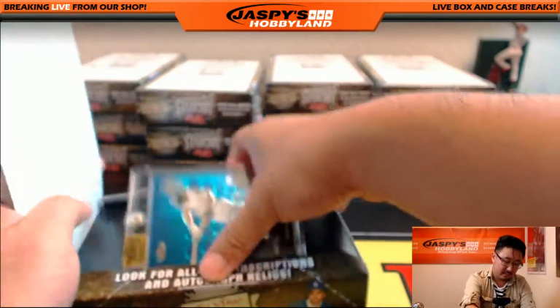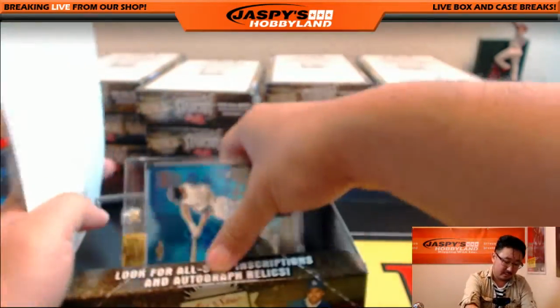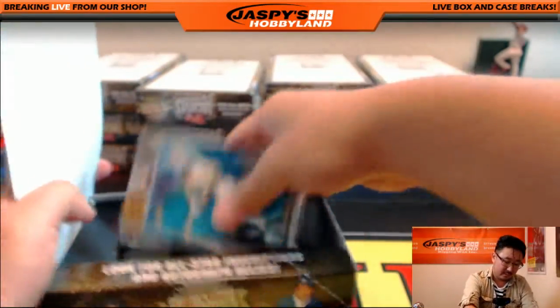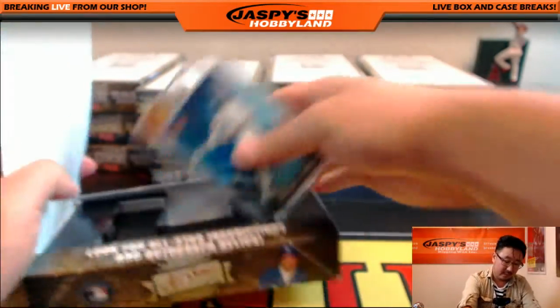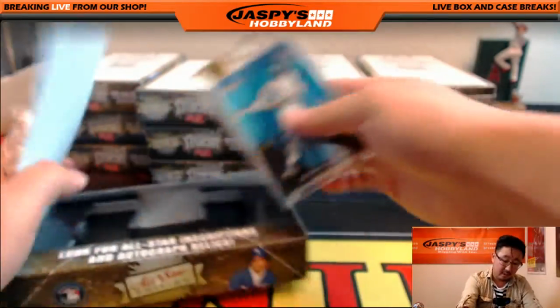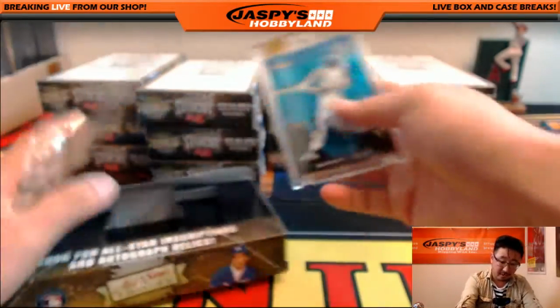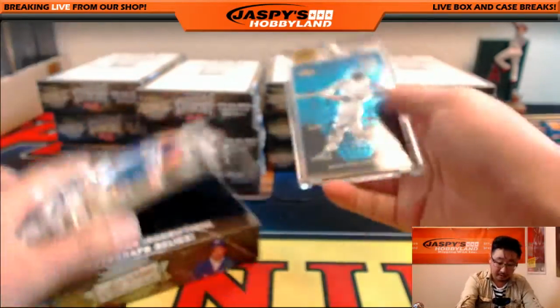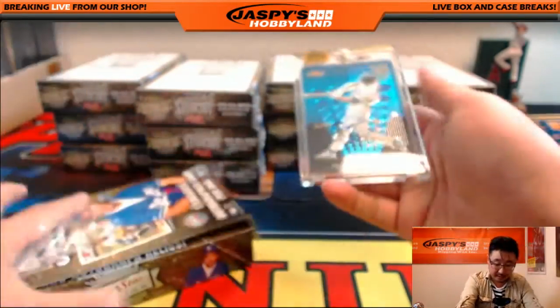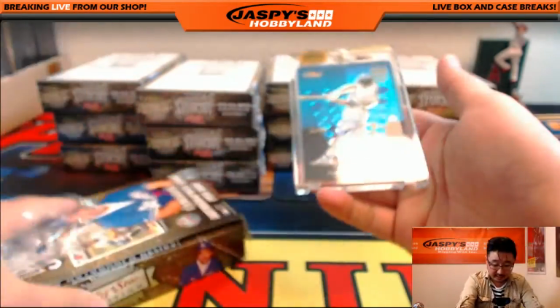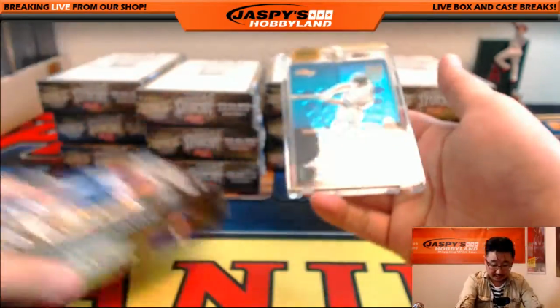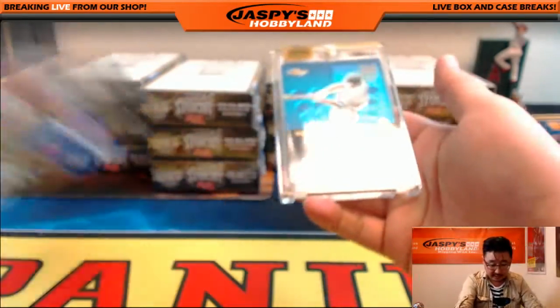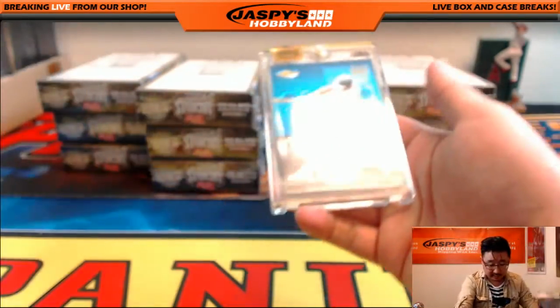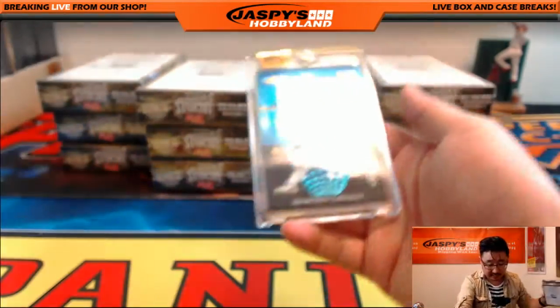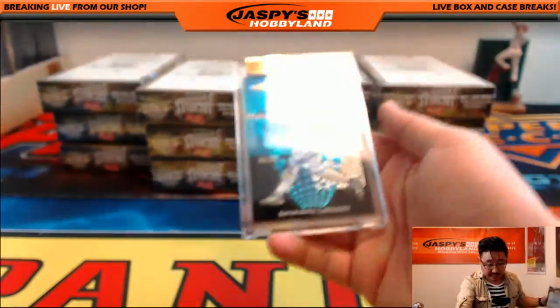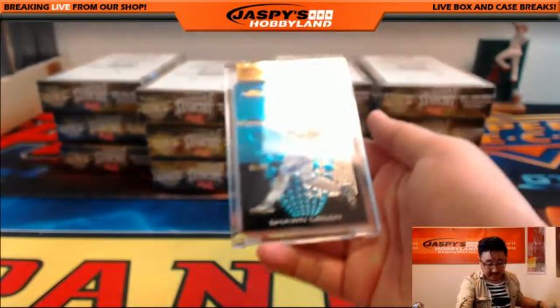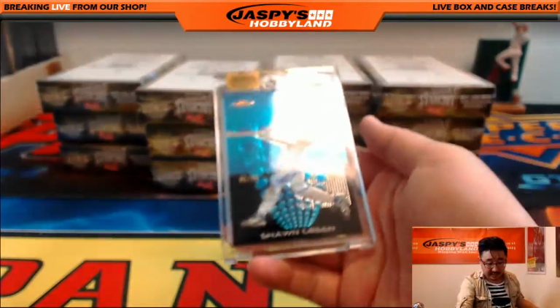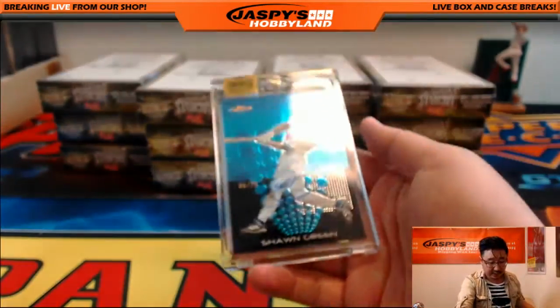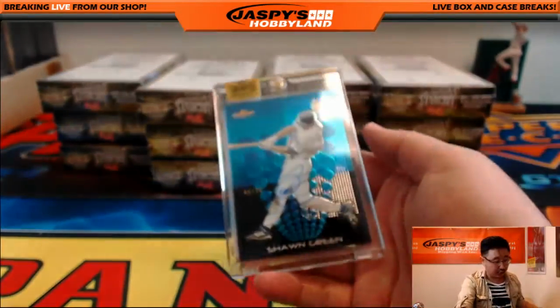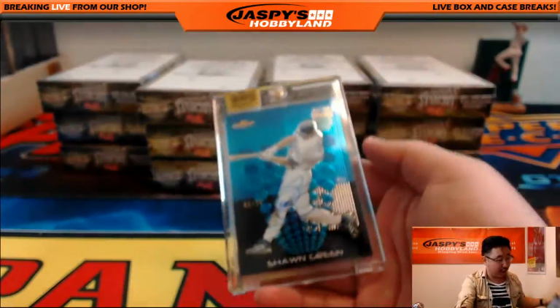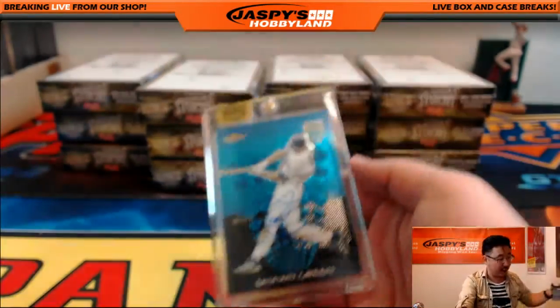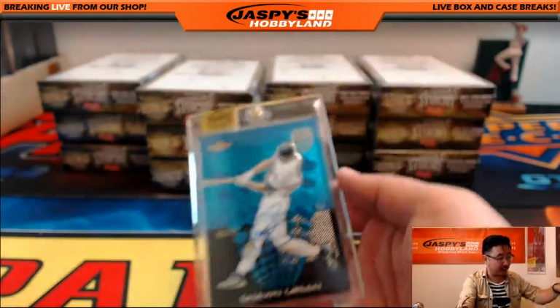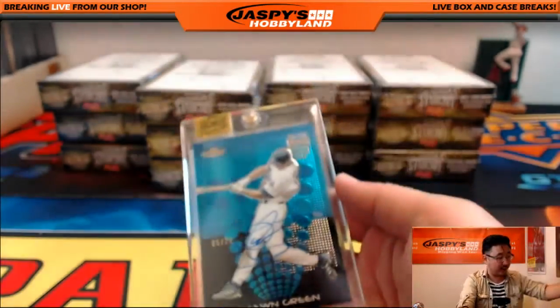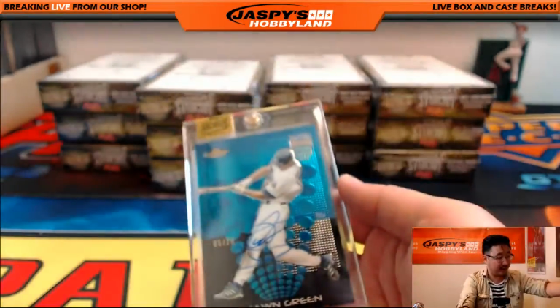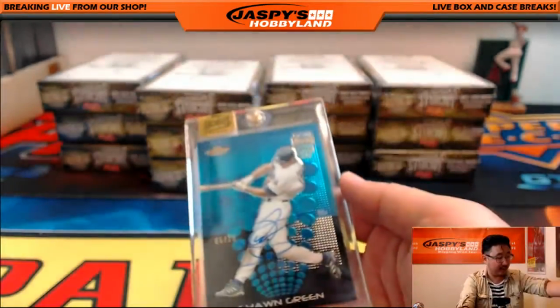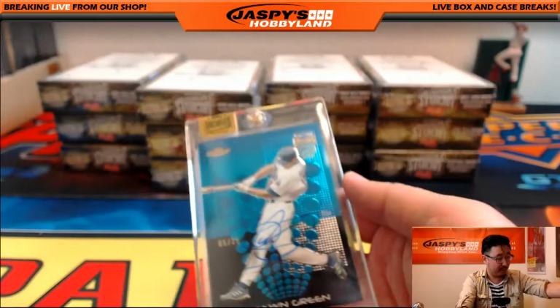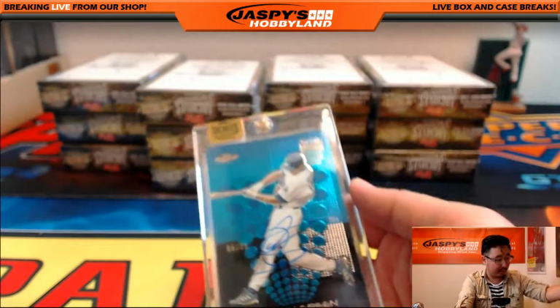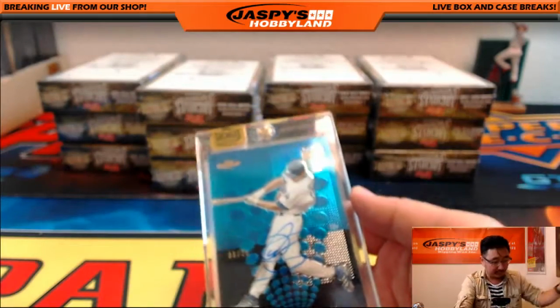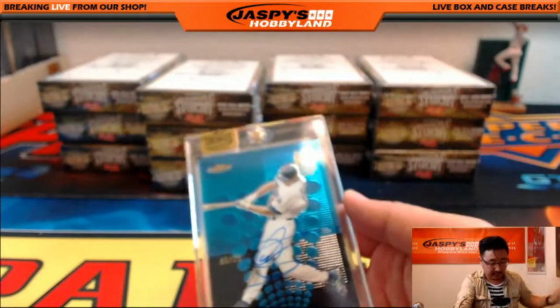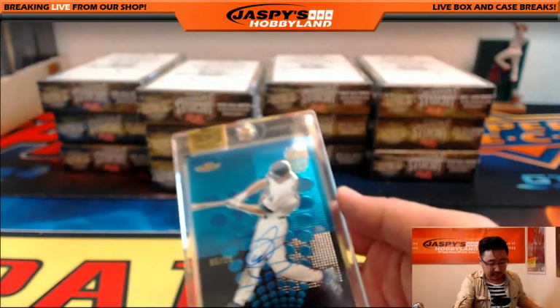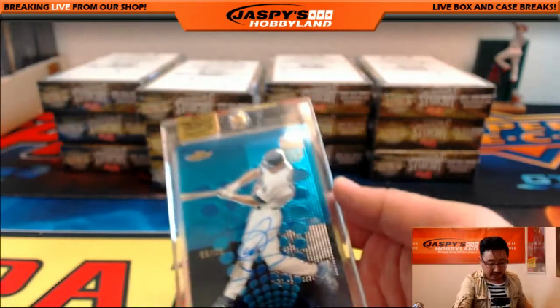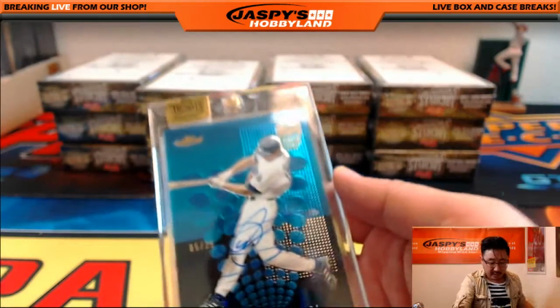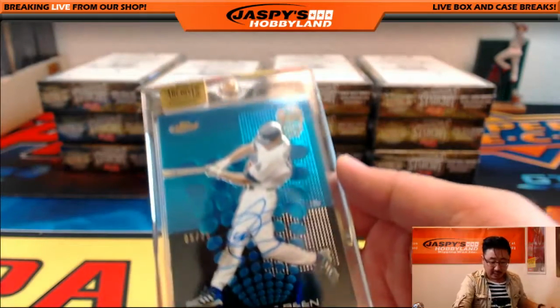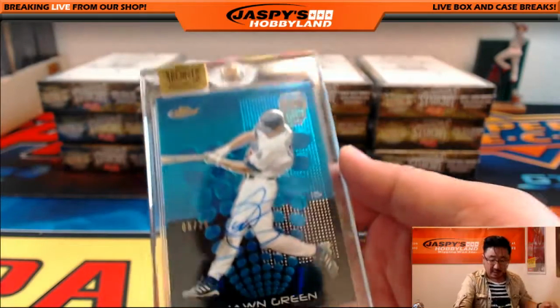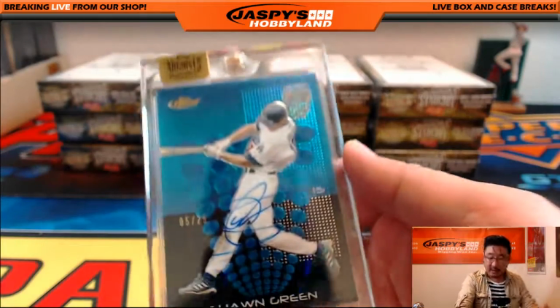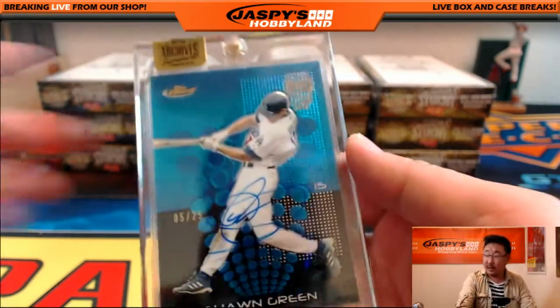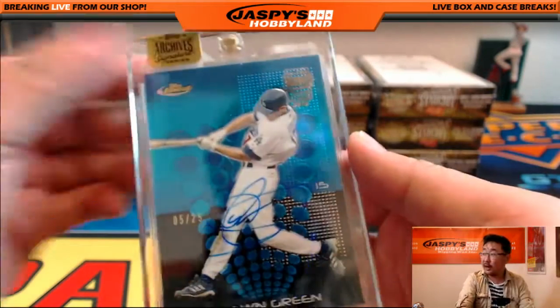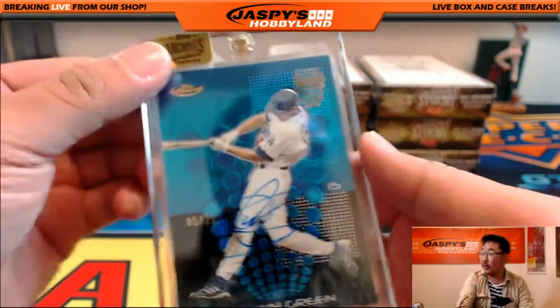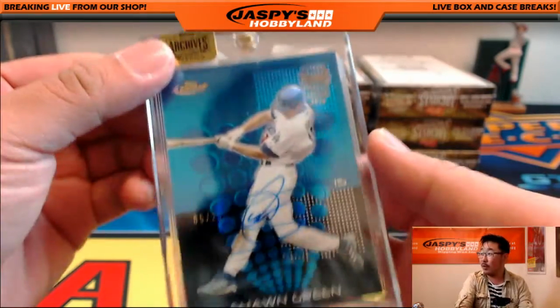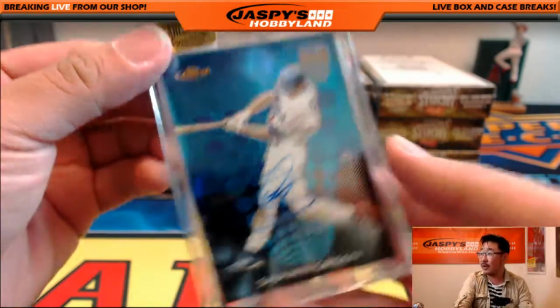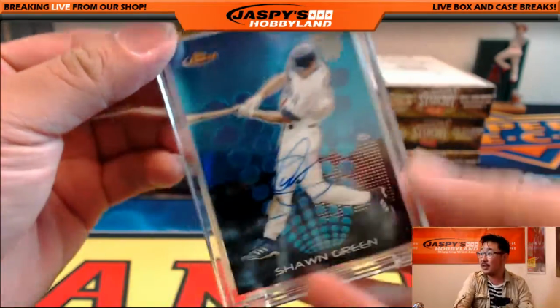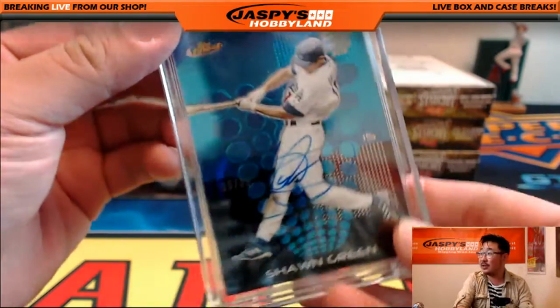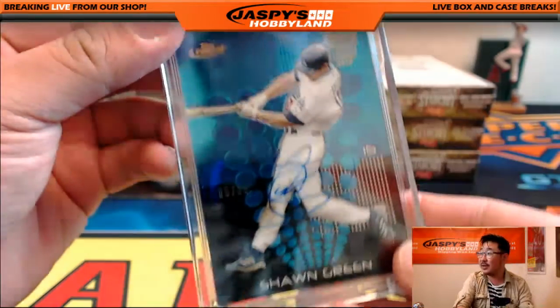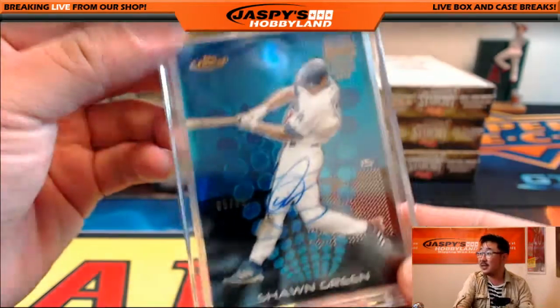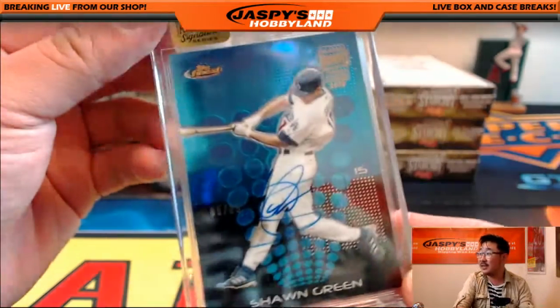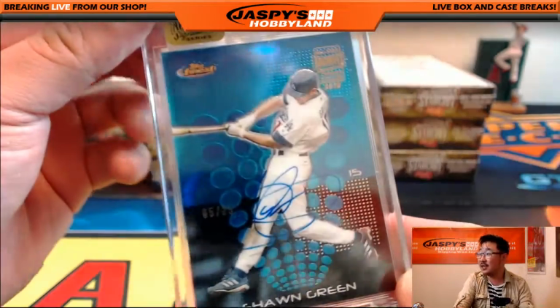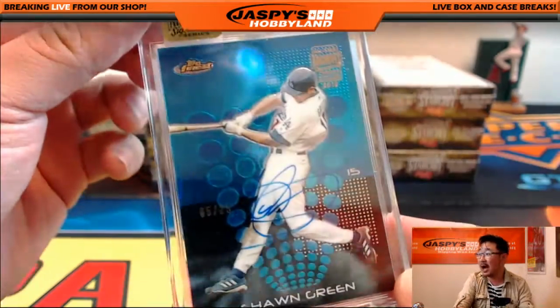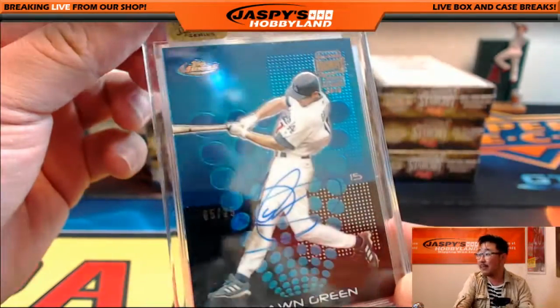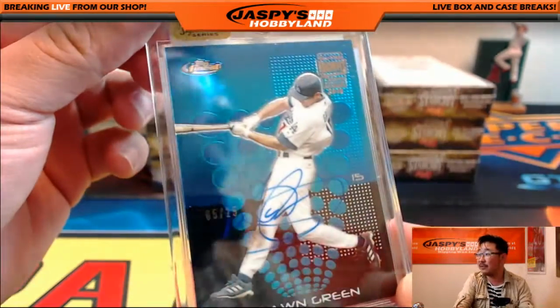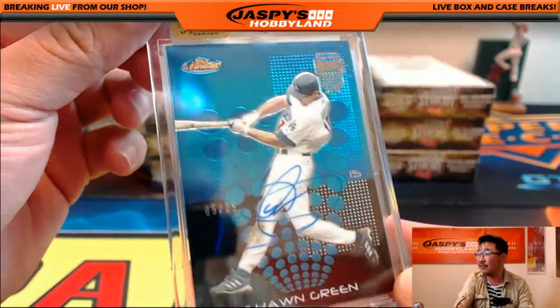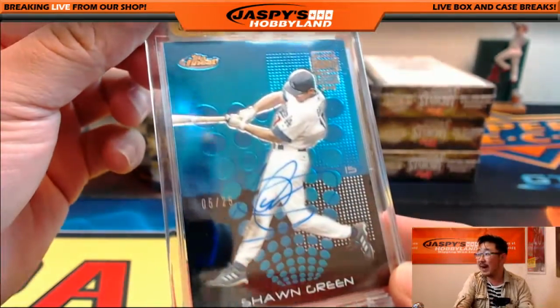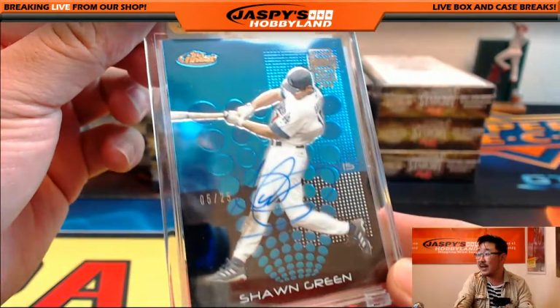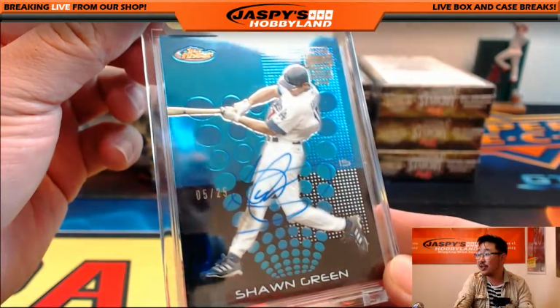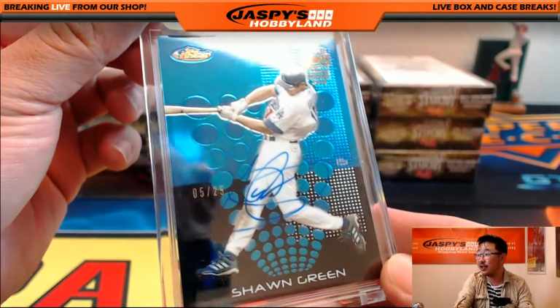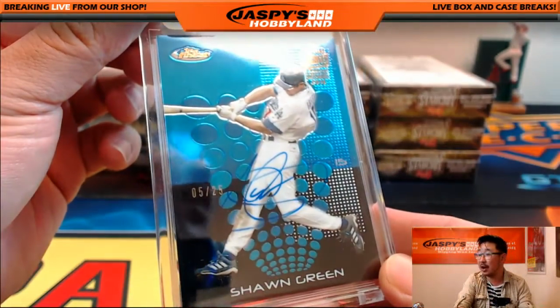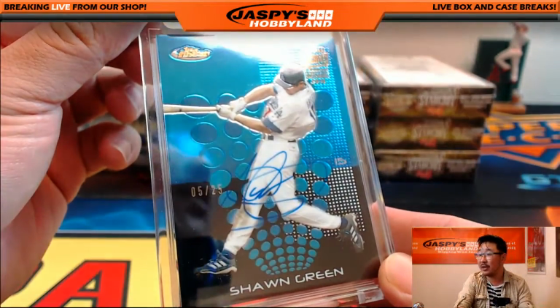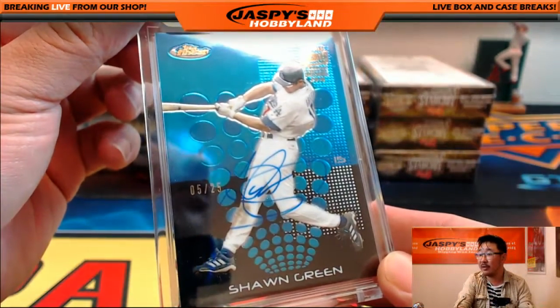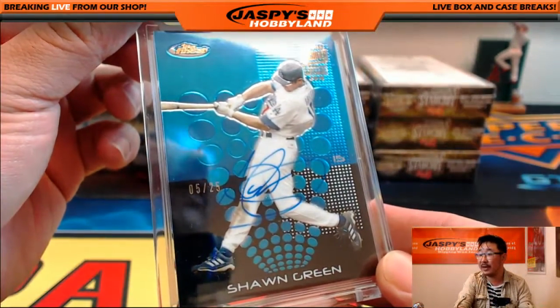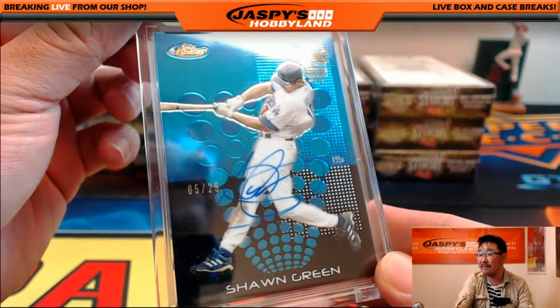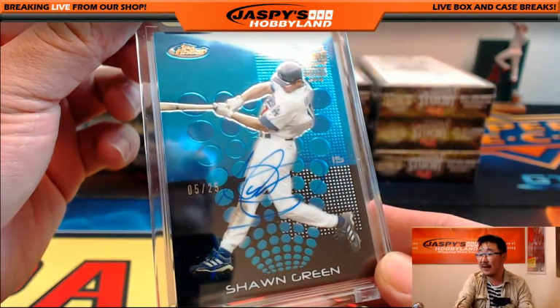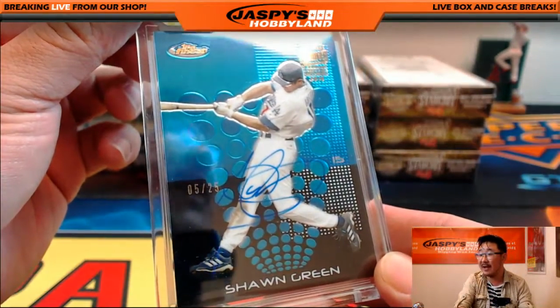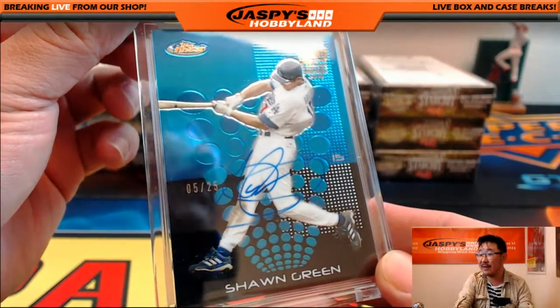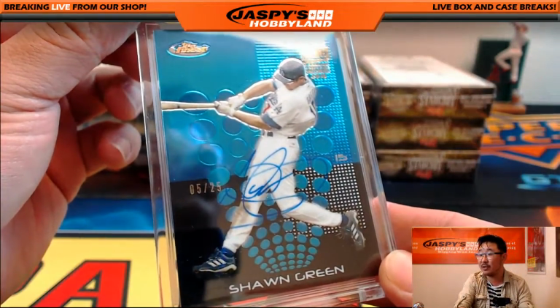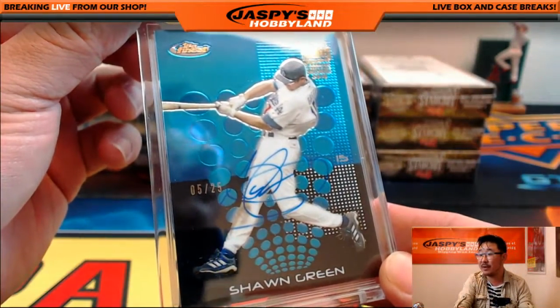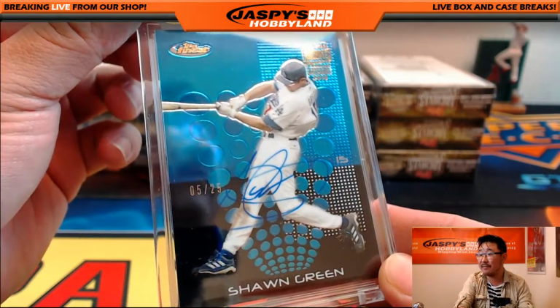Oh, look at this — this looks nice. Nice Shawn Green. Pulled another one yesterday. This is a Topps Finest Shawn Green, 5 out of 25.